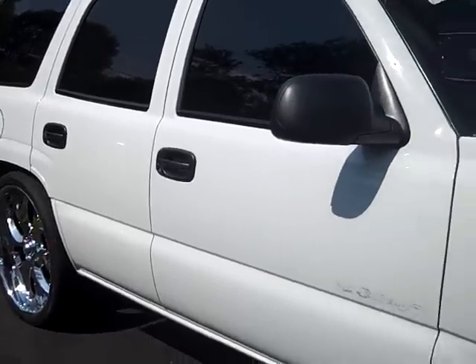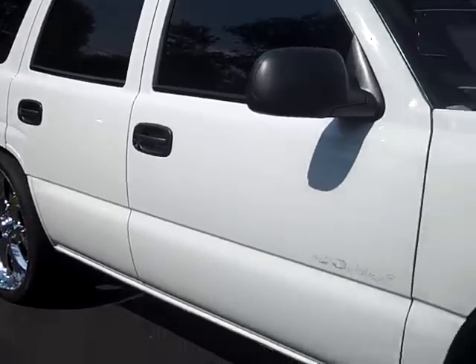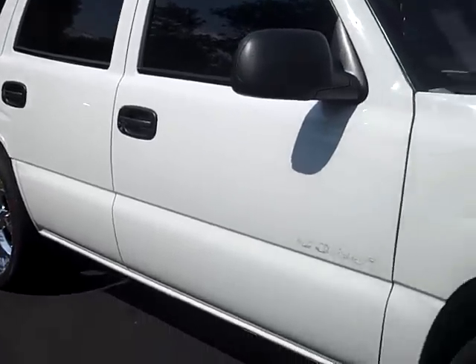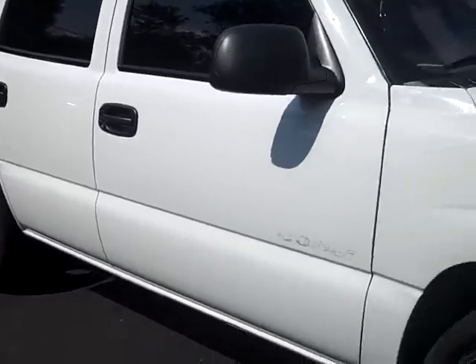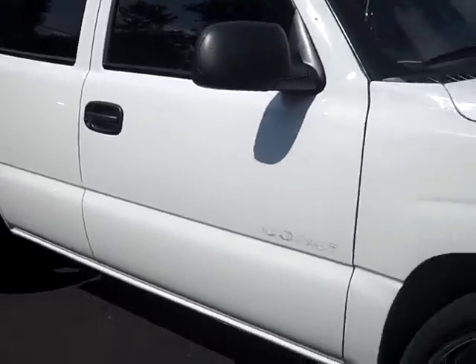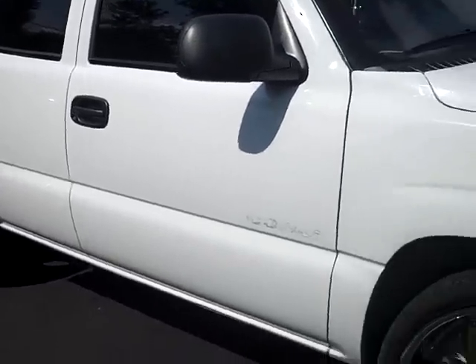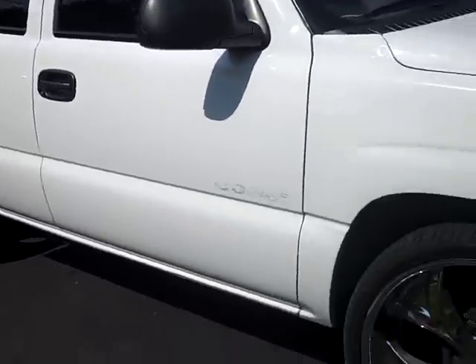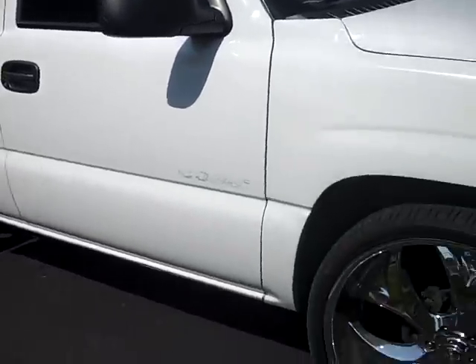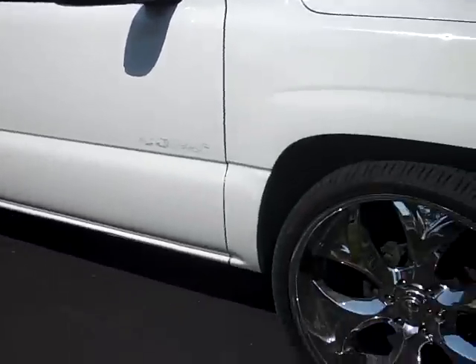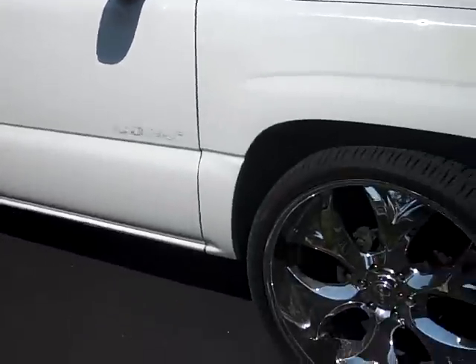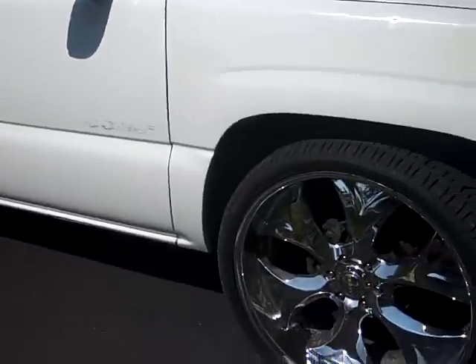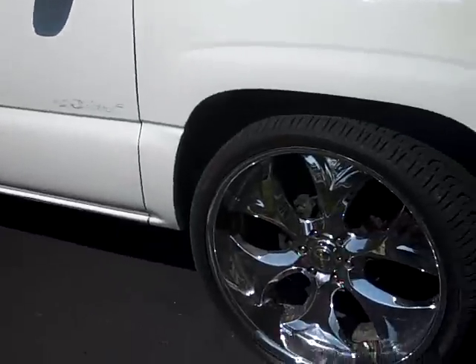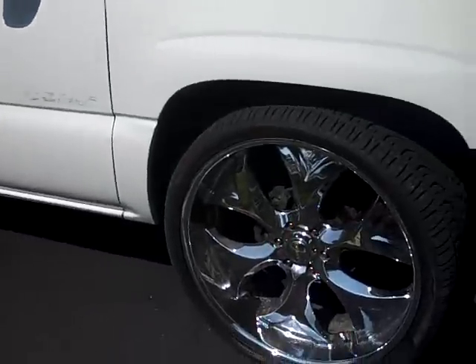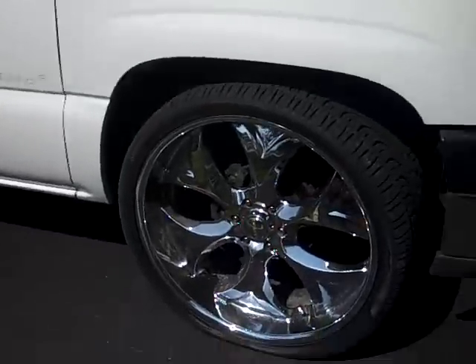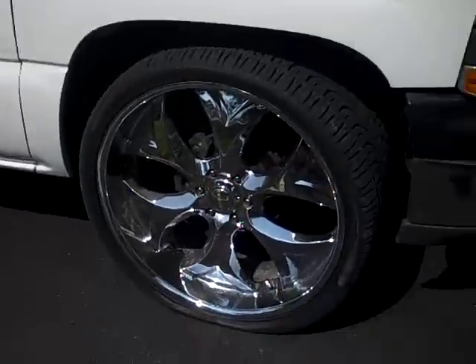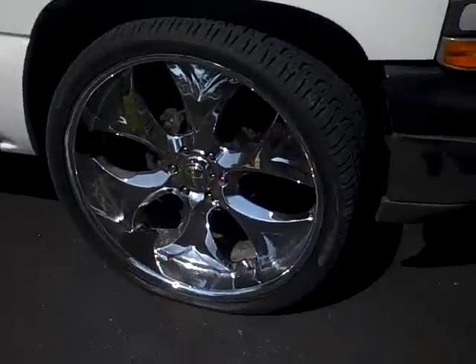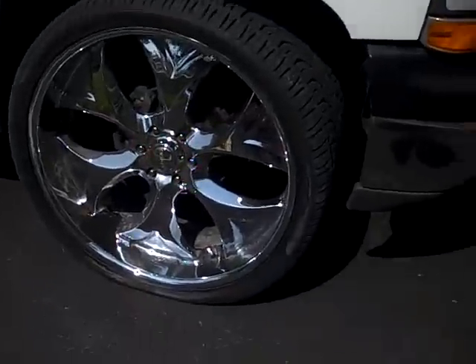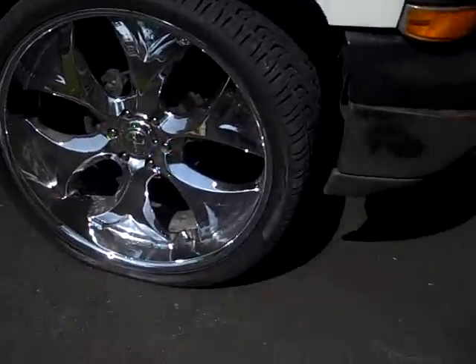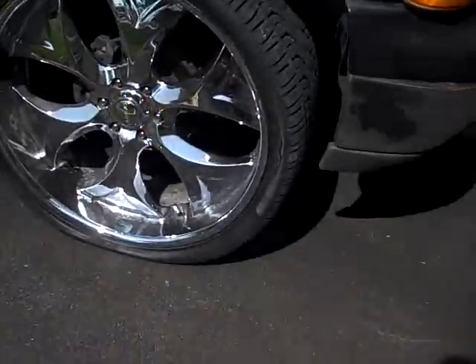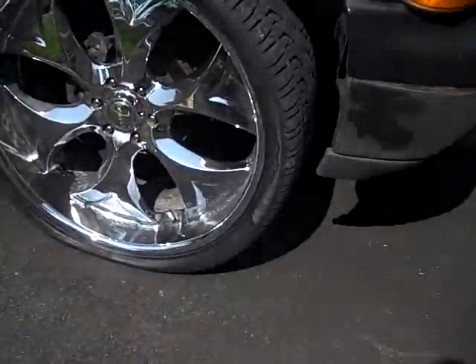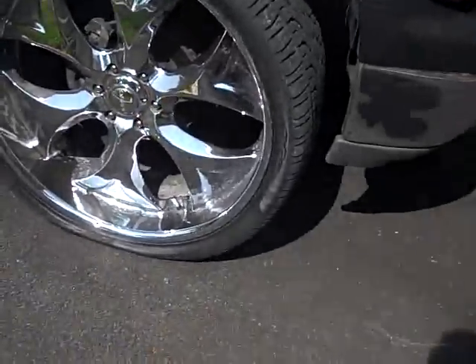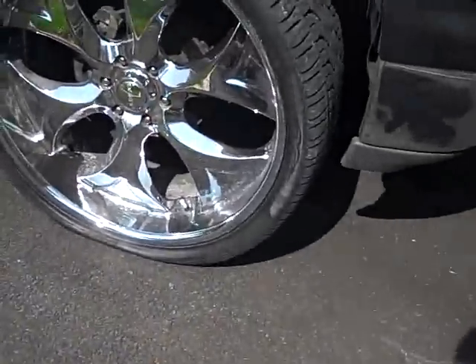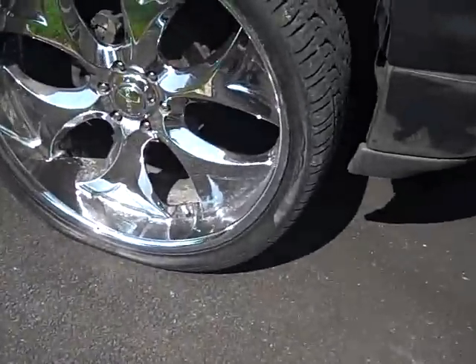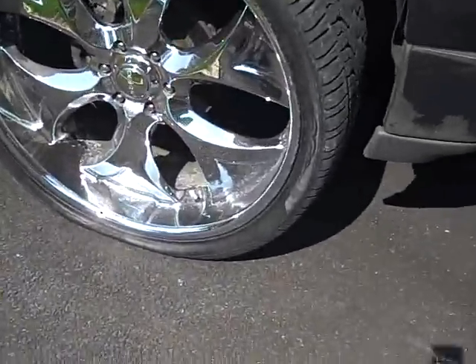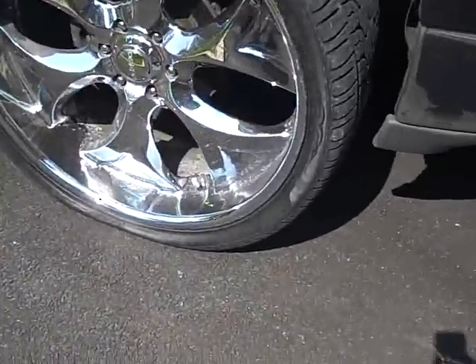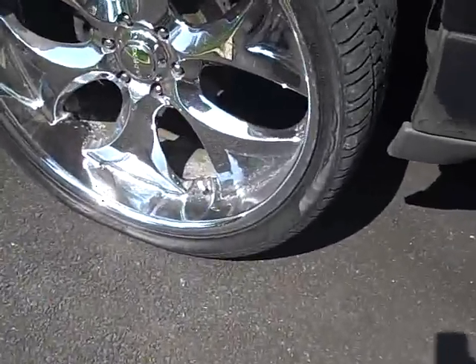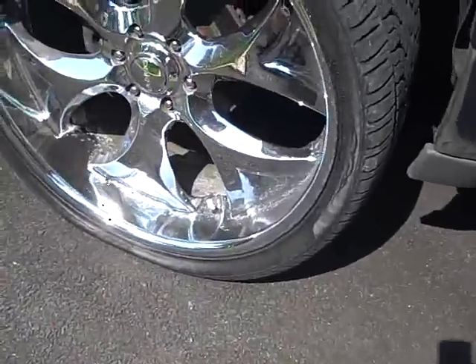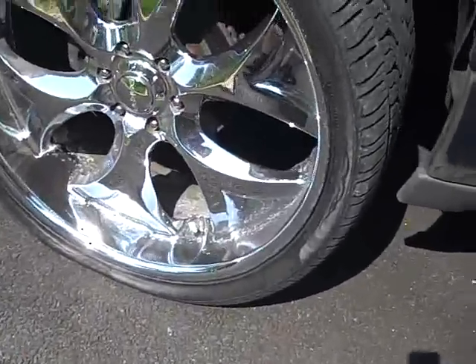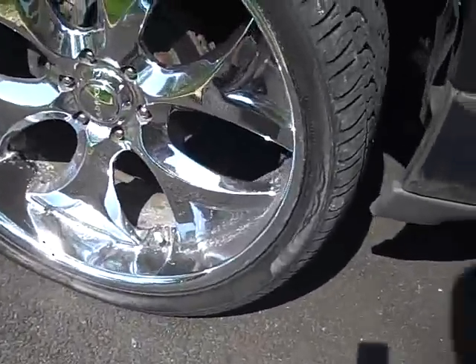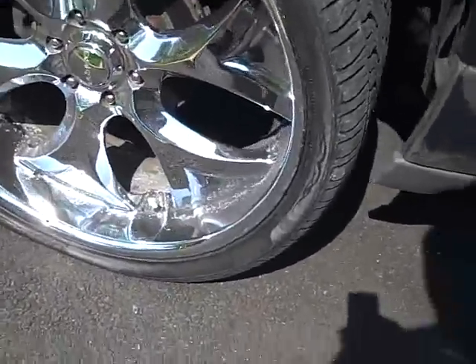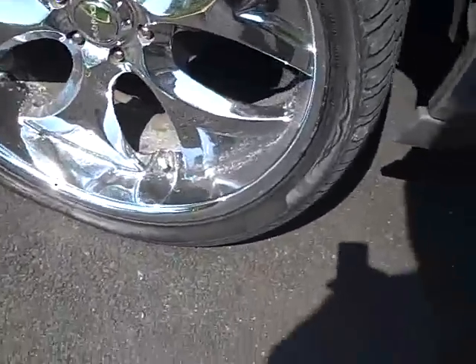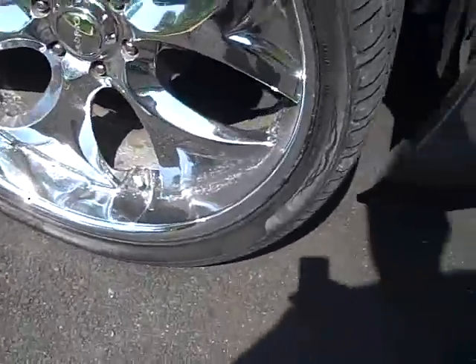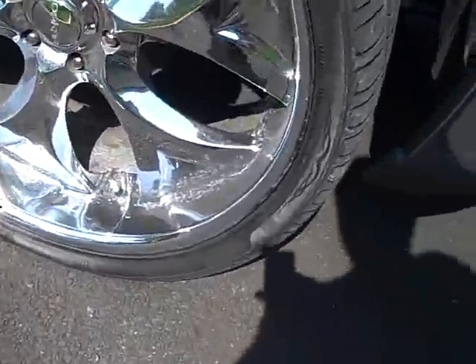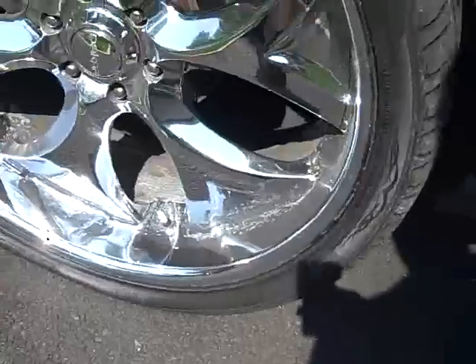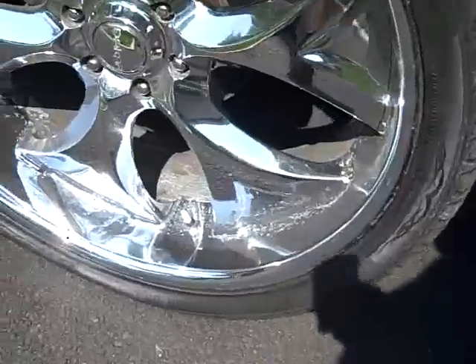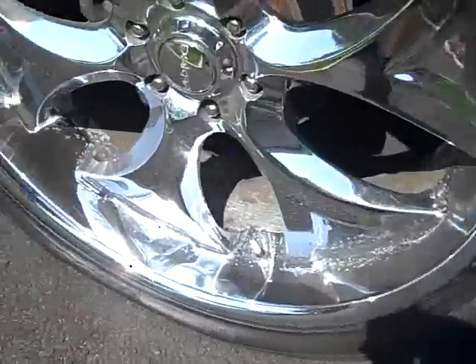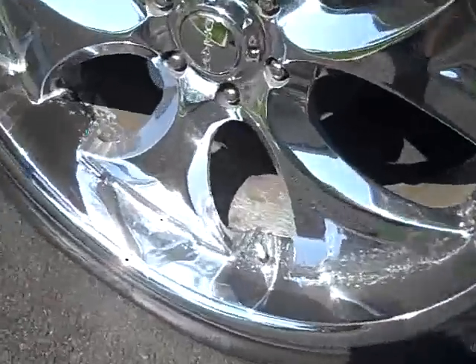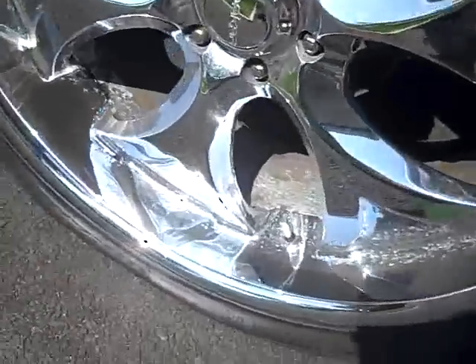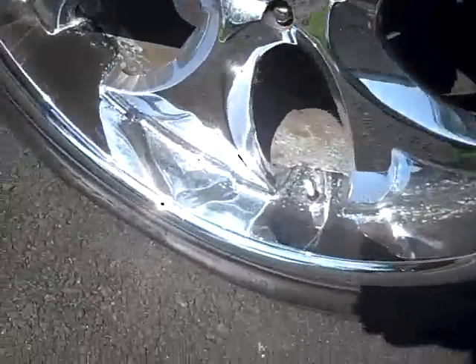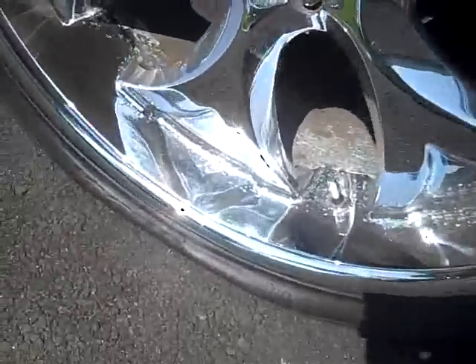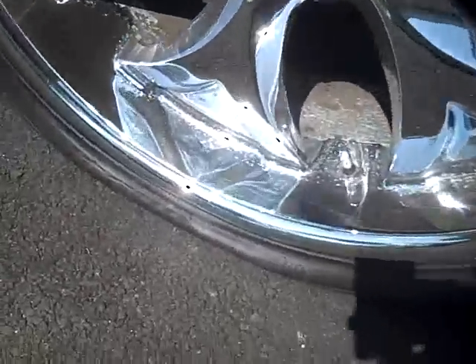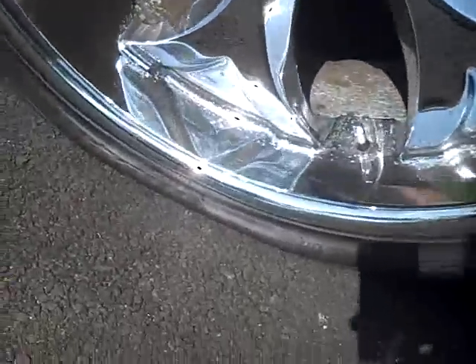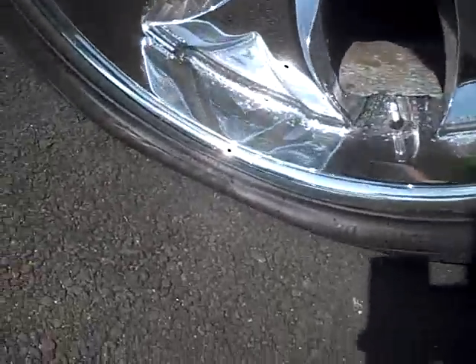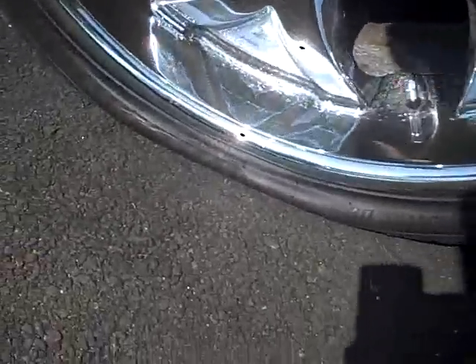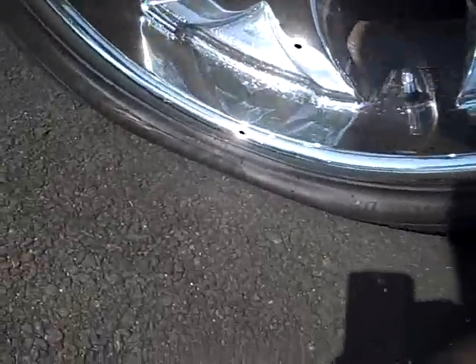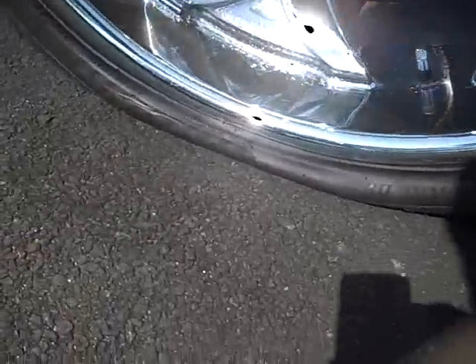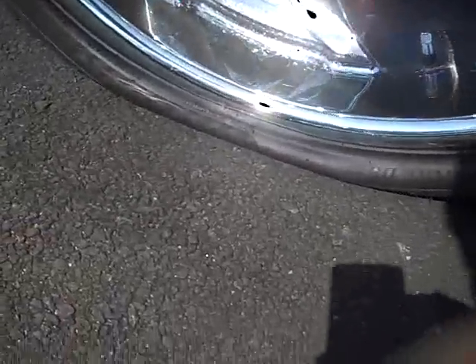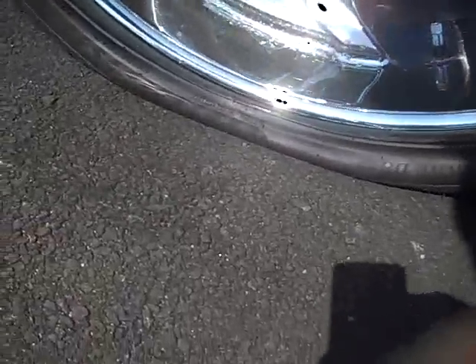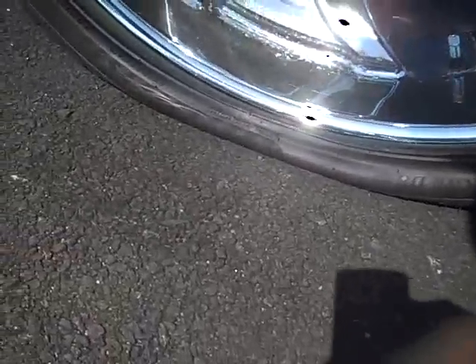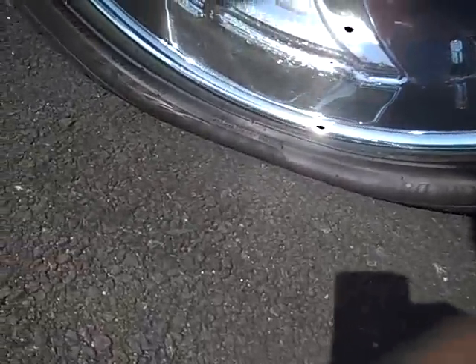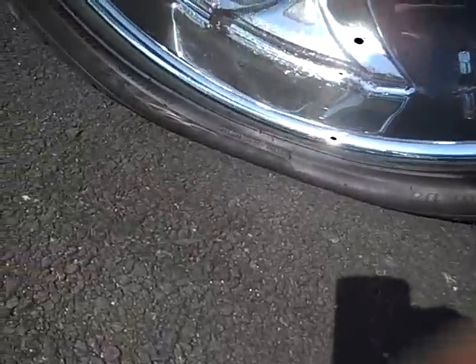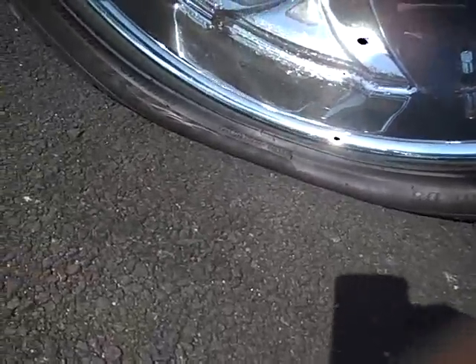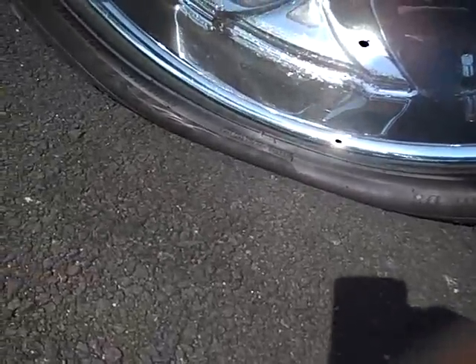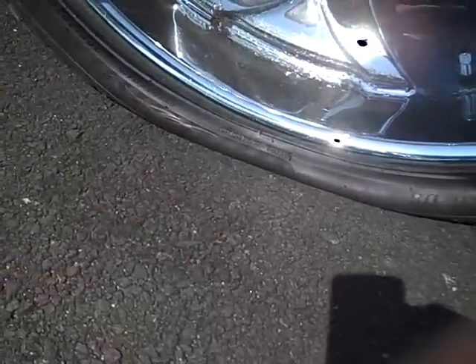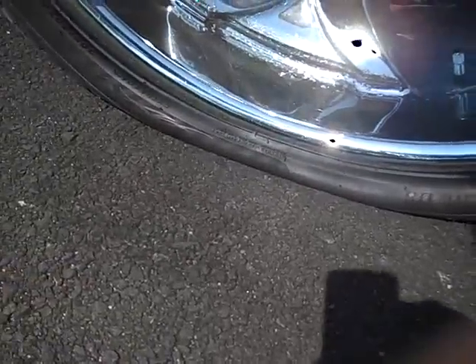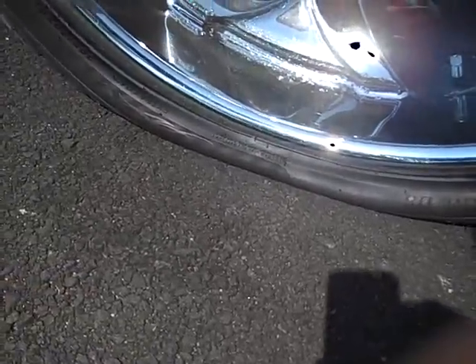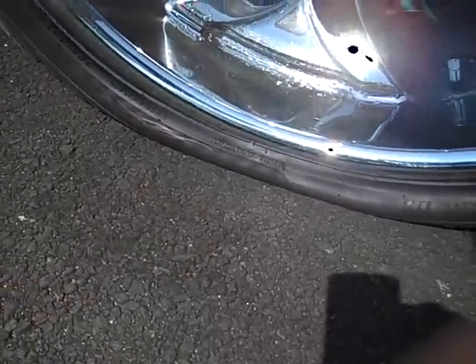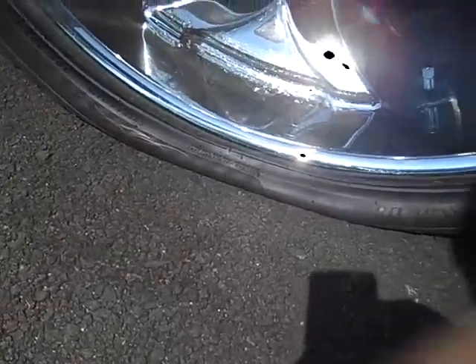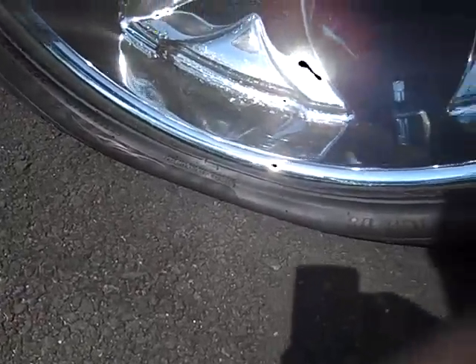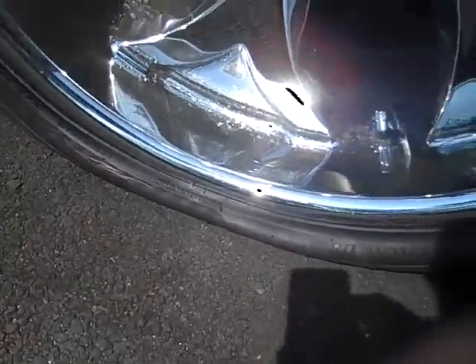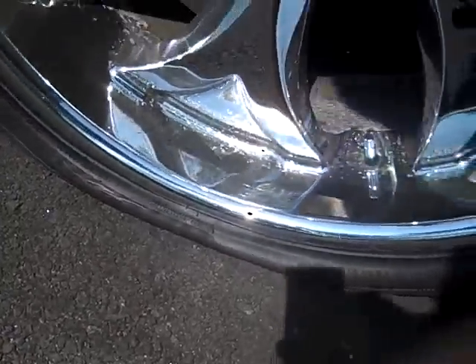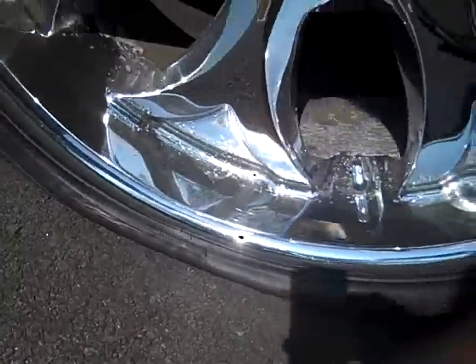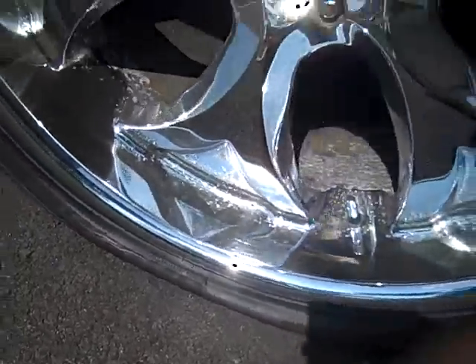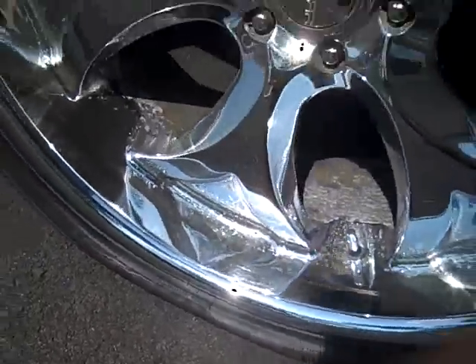I pulled out the truck and the first thing I noticed — I think you guys are going to know it — this is a flat tire.